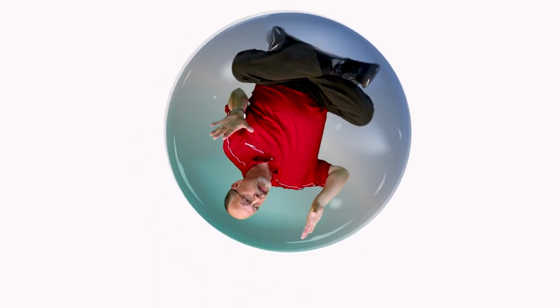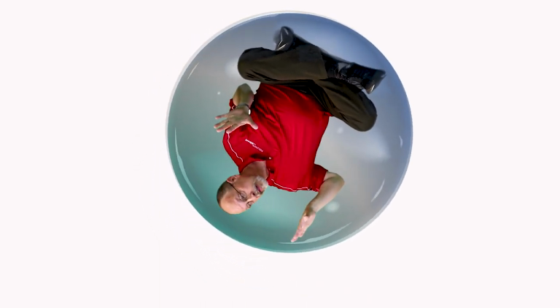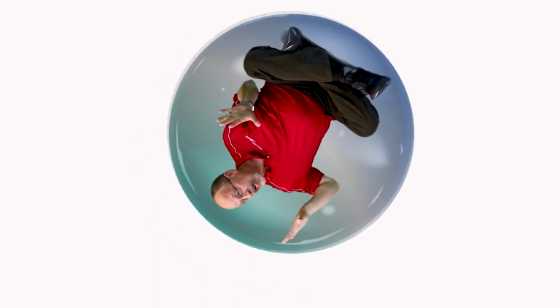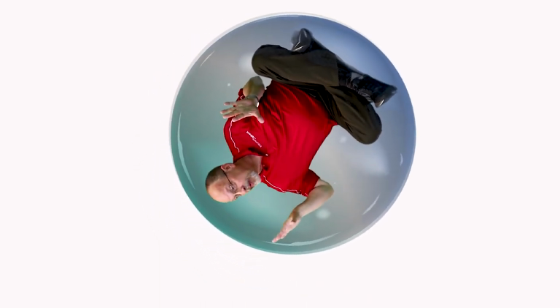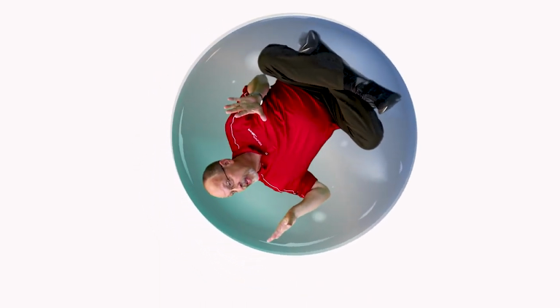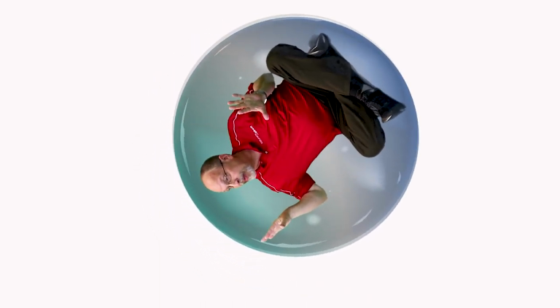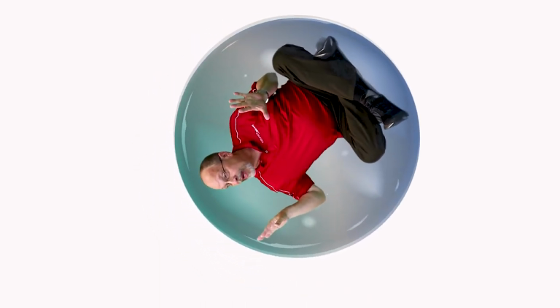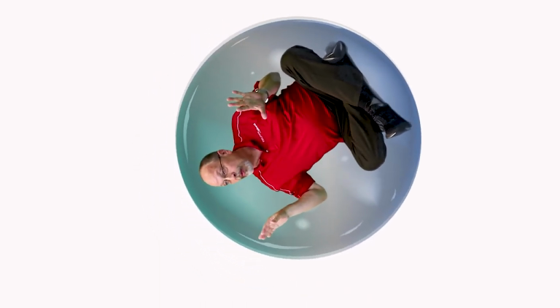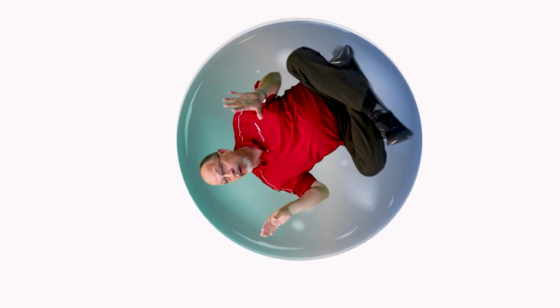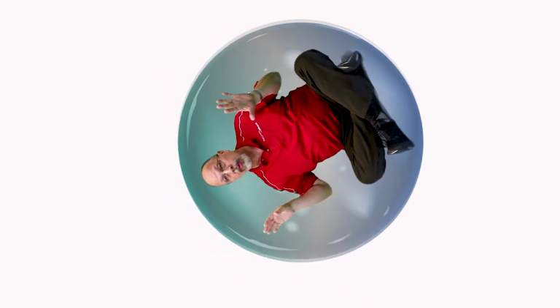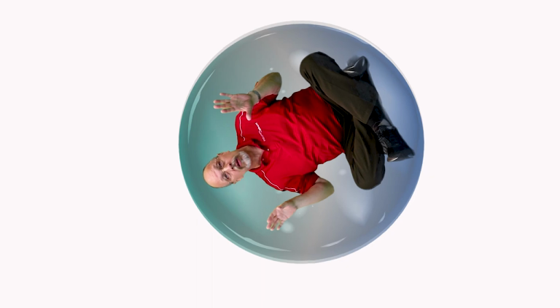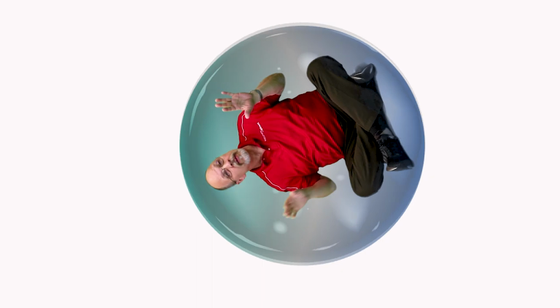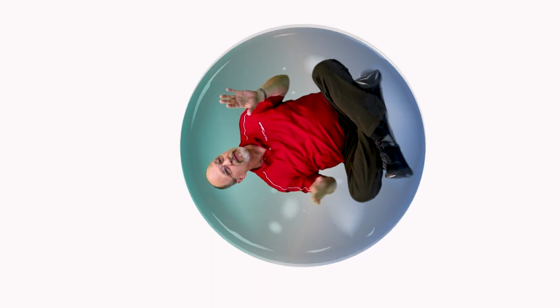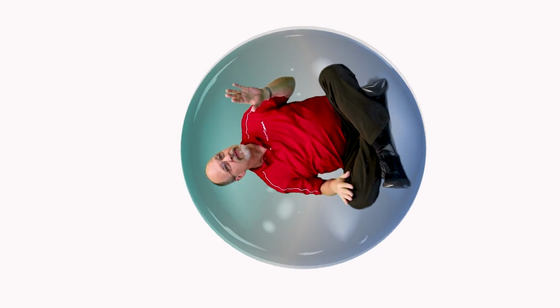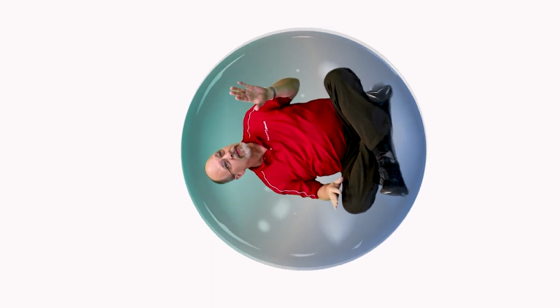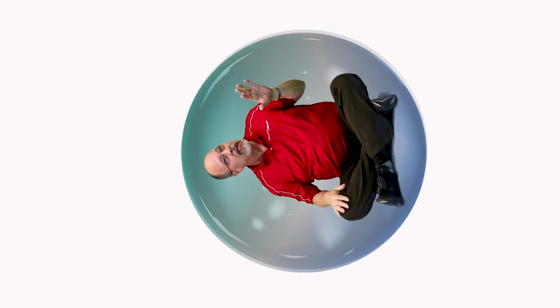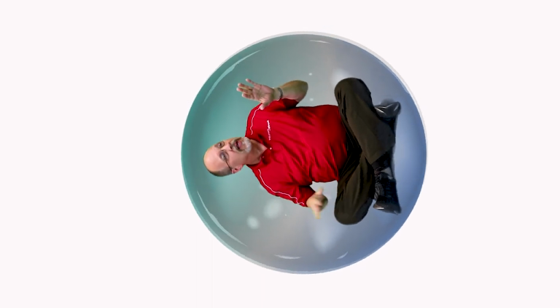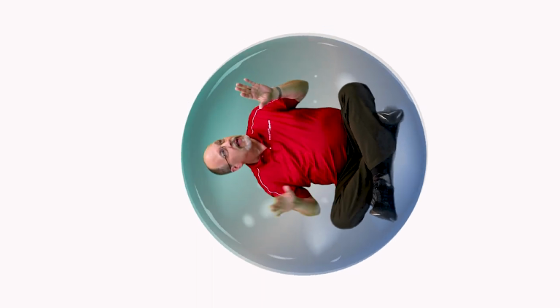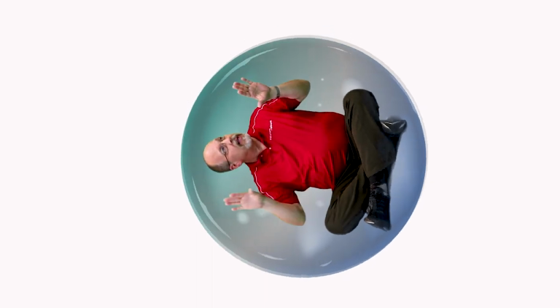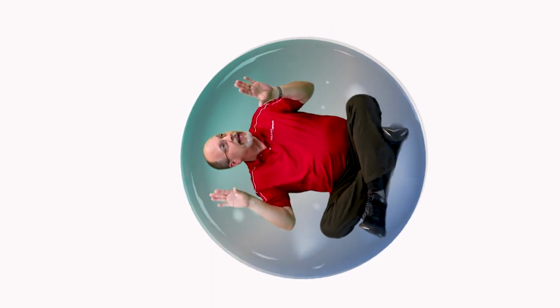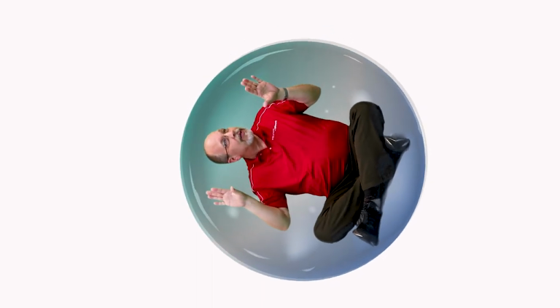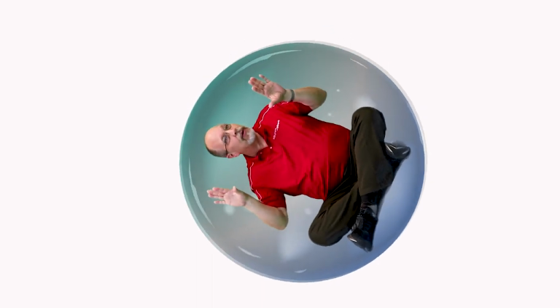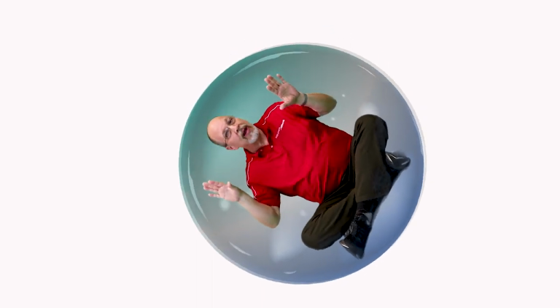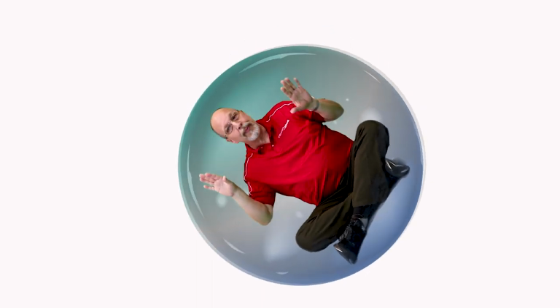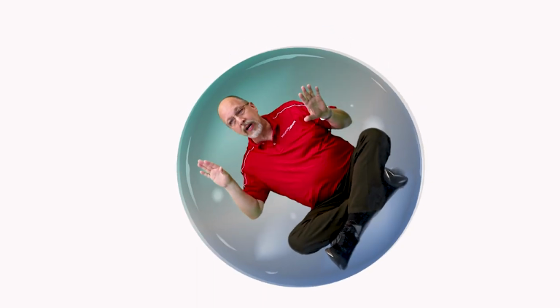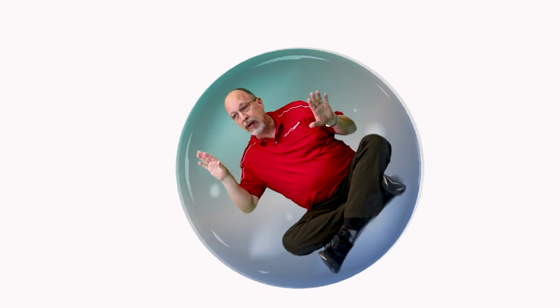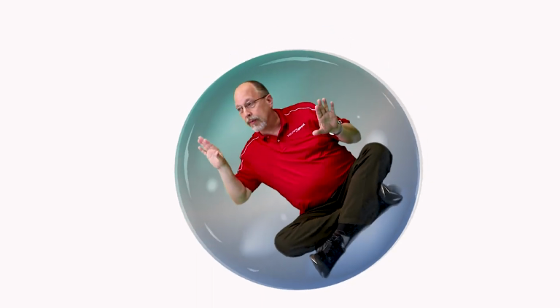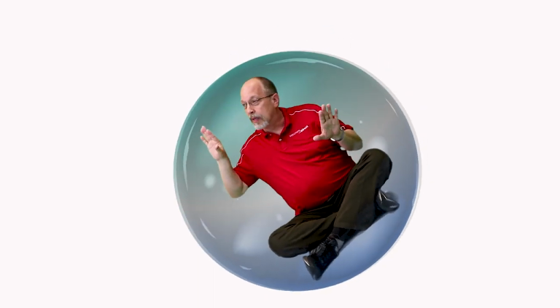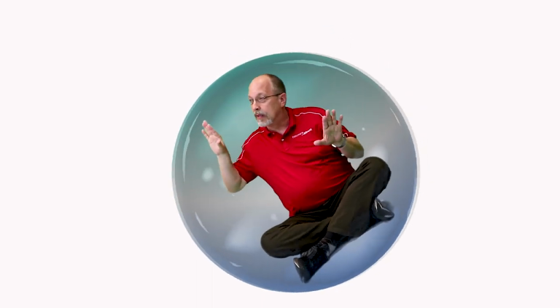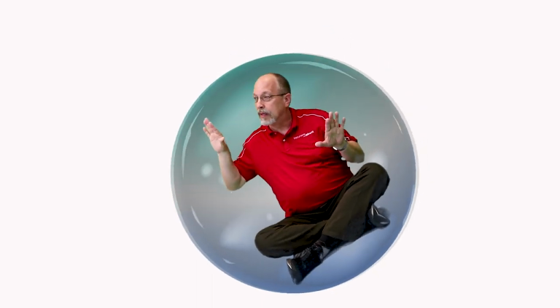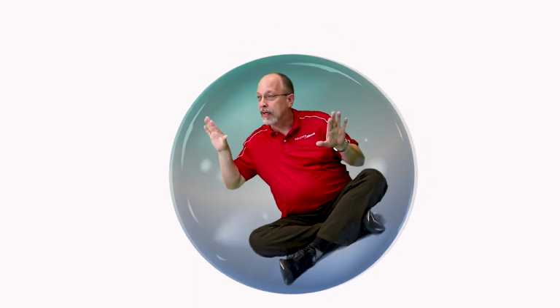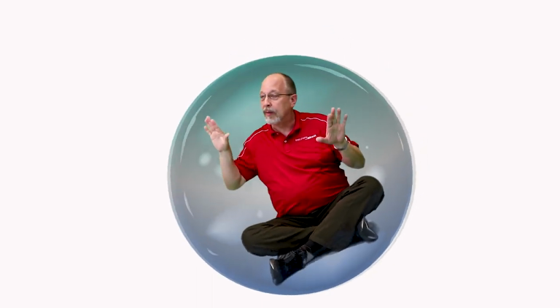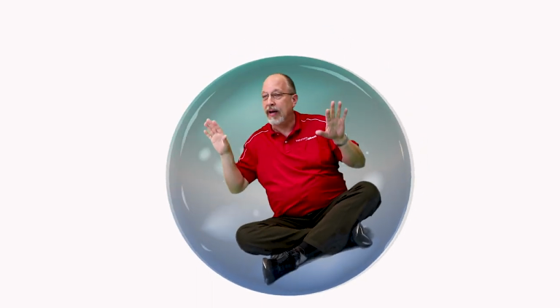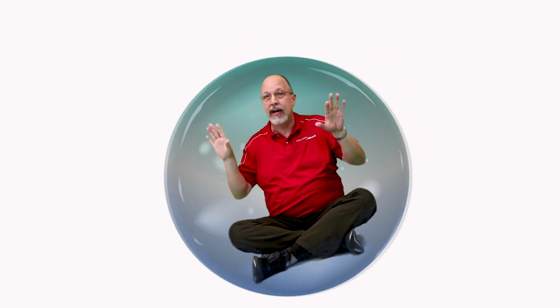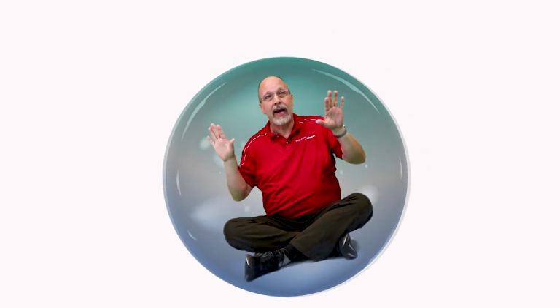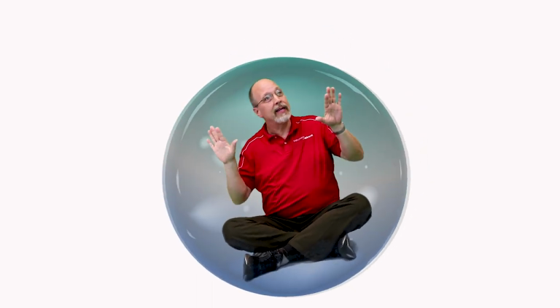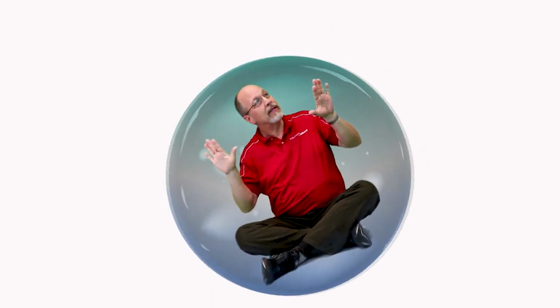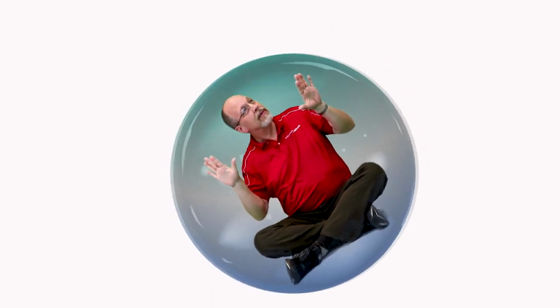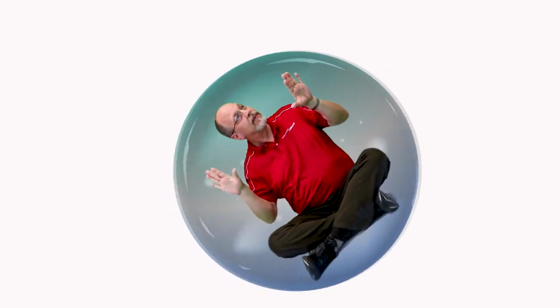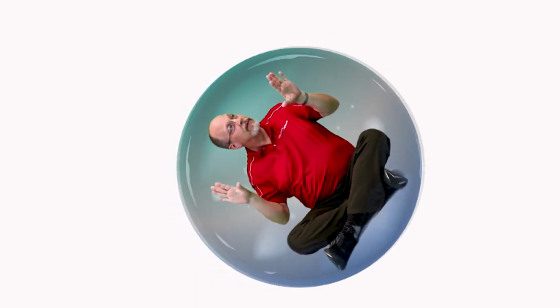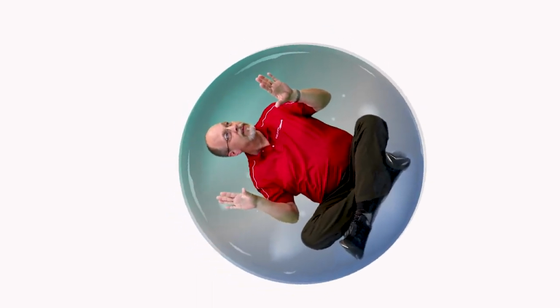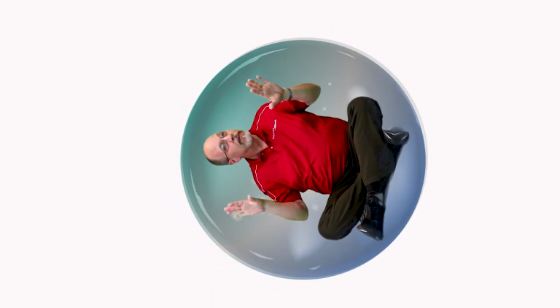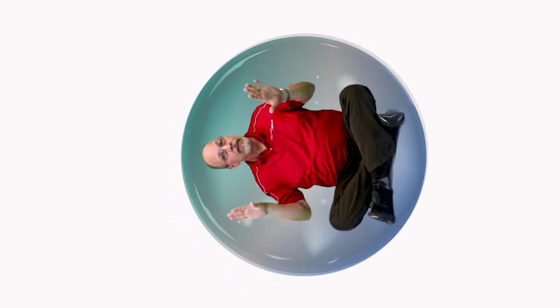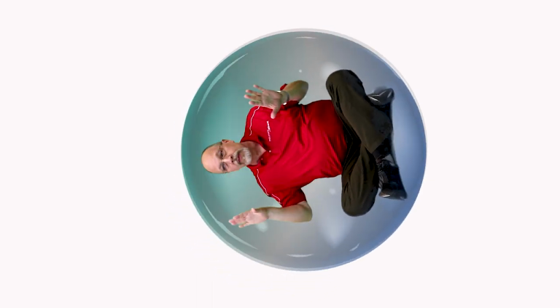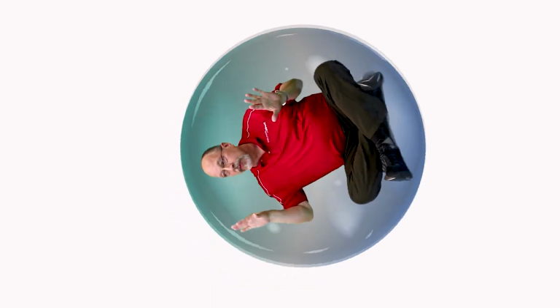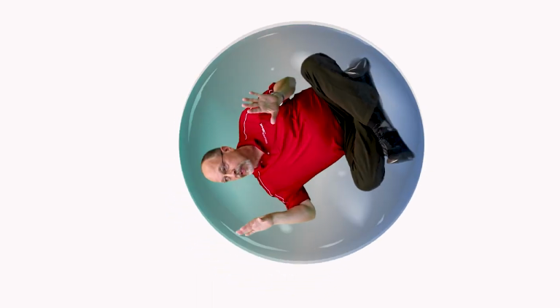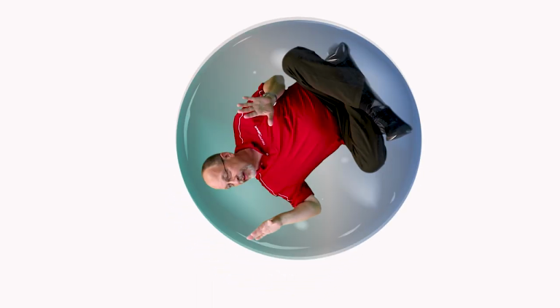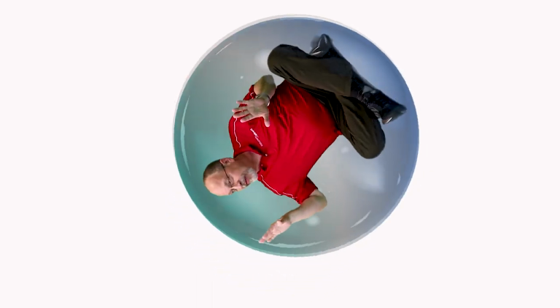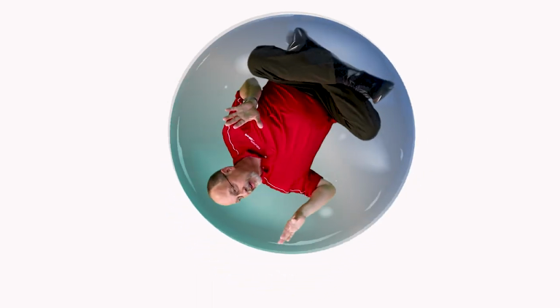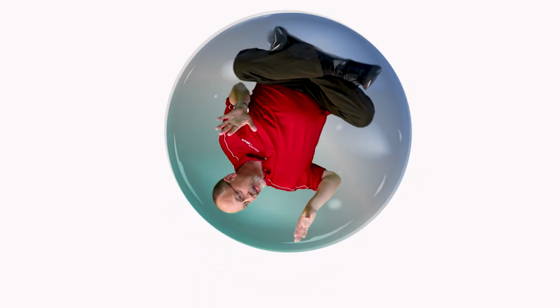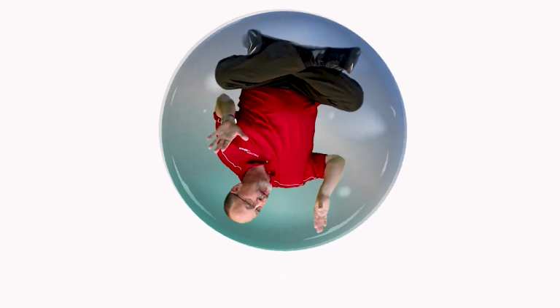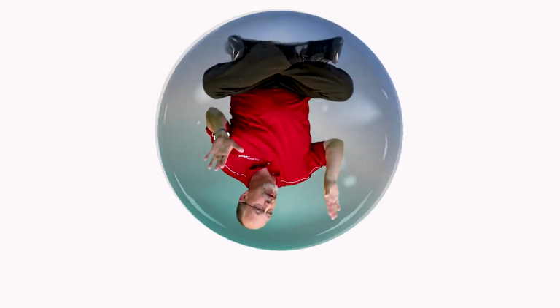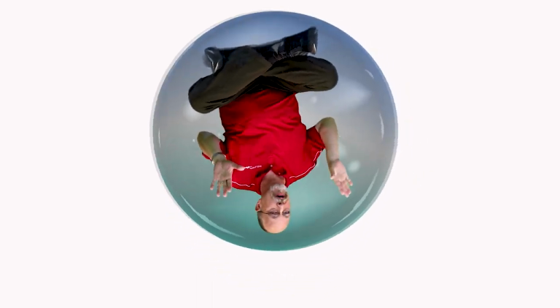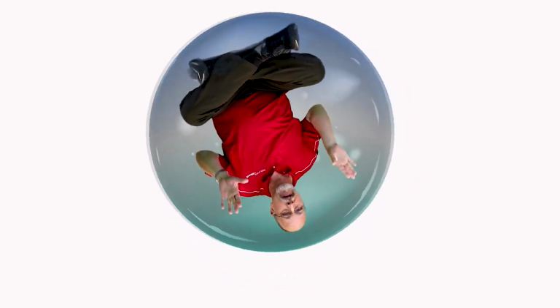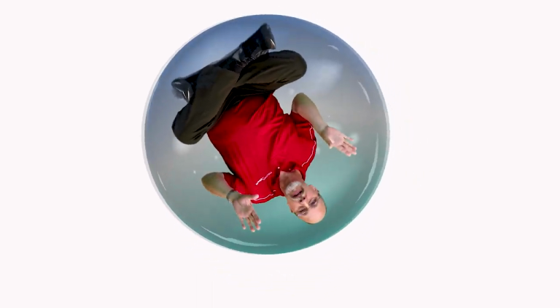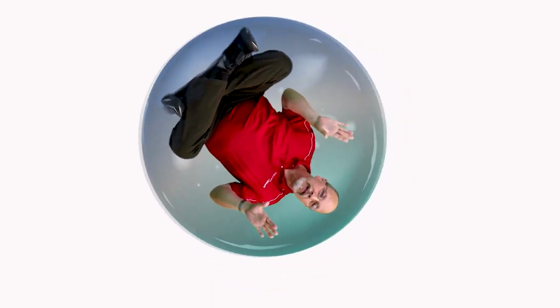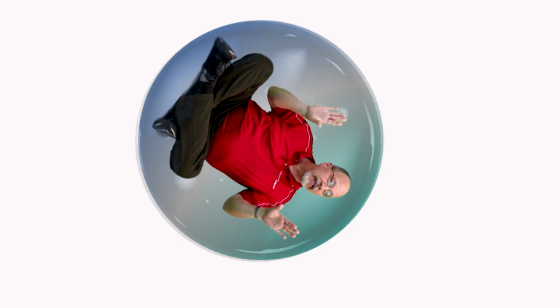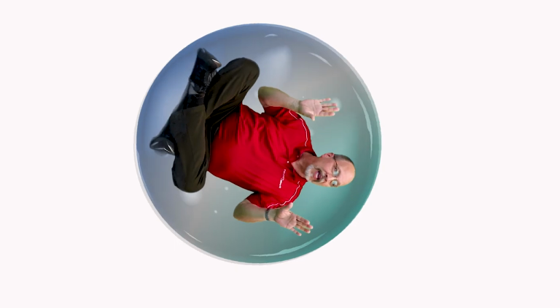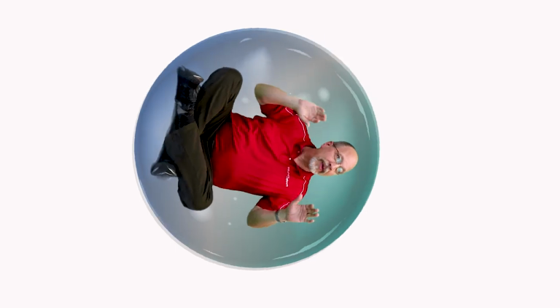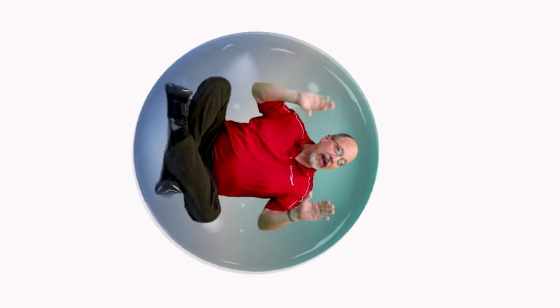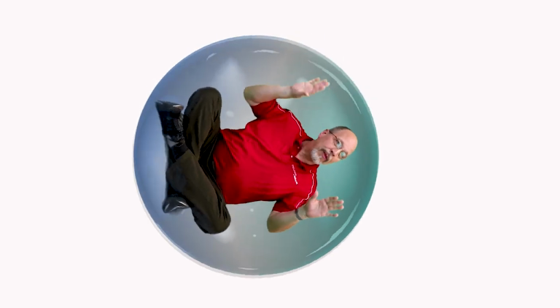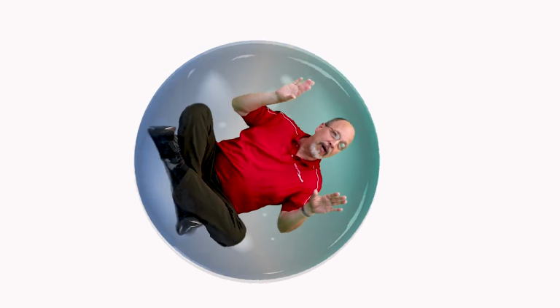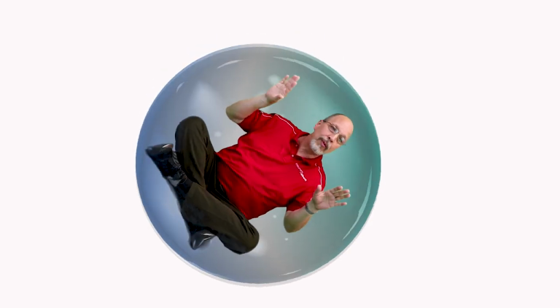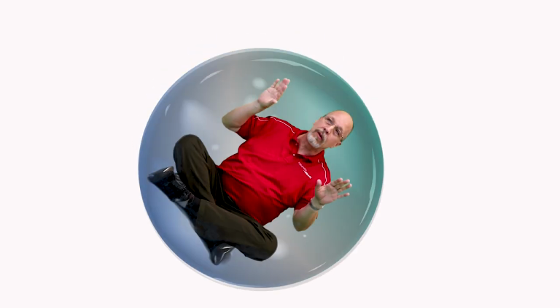Guys, it's time to get me out of the bubble. Legs are cramping up. Come on, guys — it's not funny anymore. Let's get me out of the bubble.